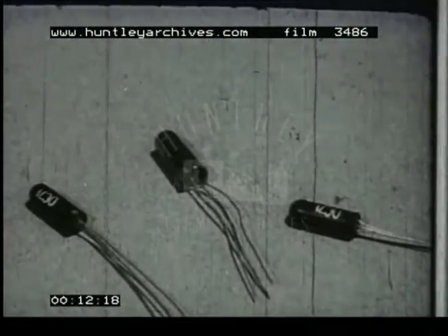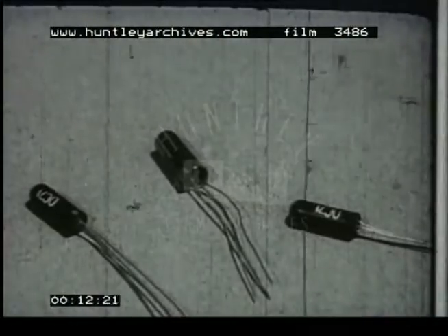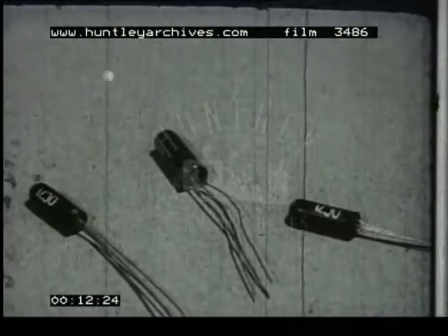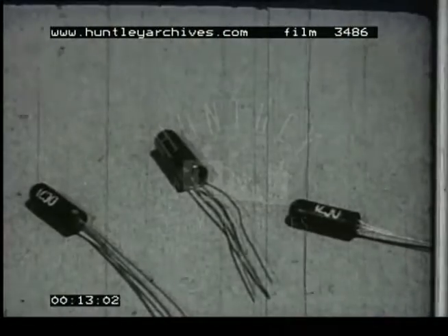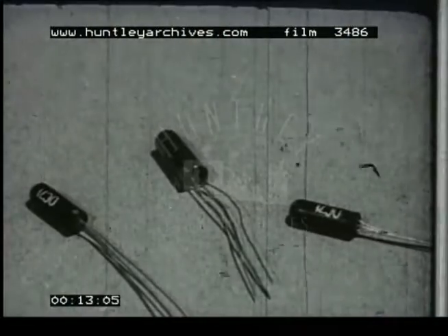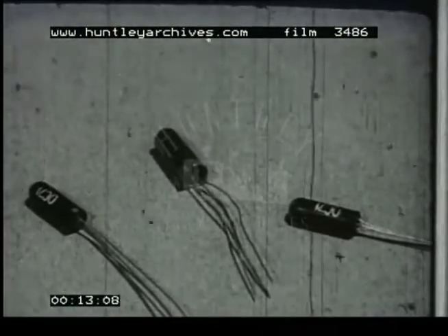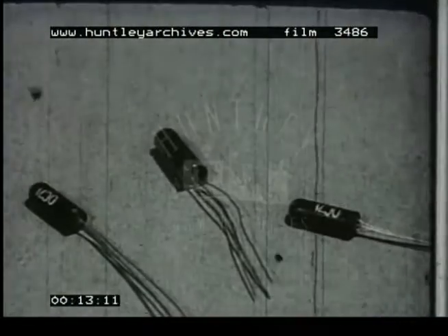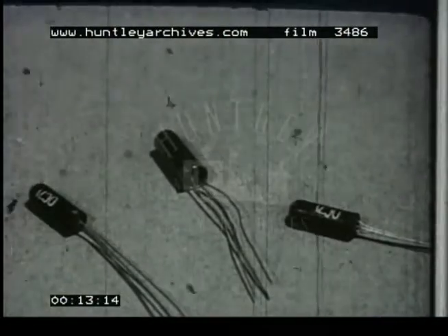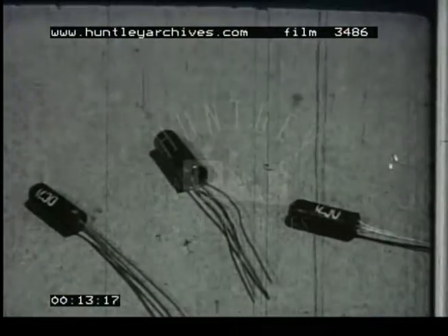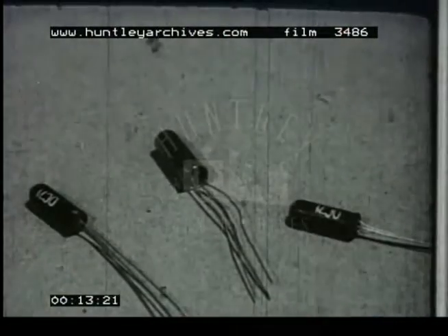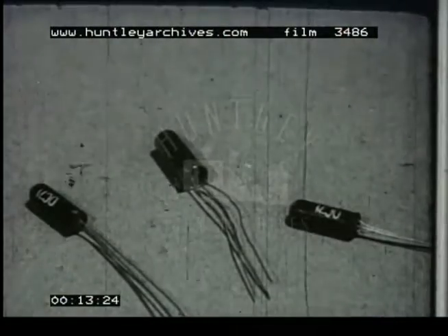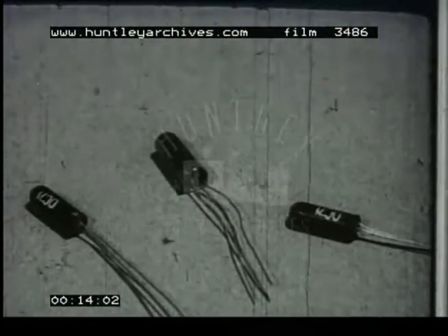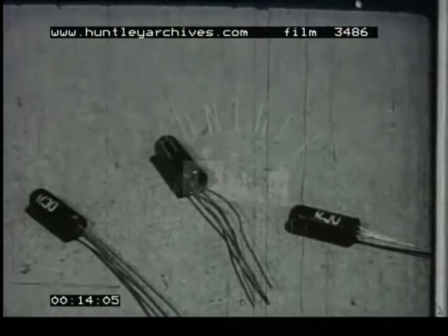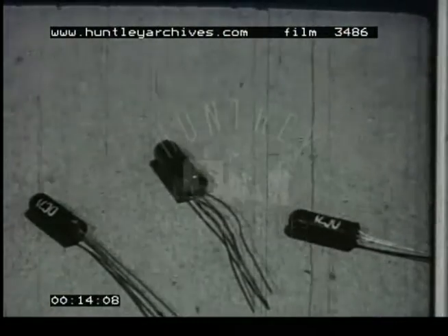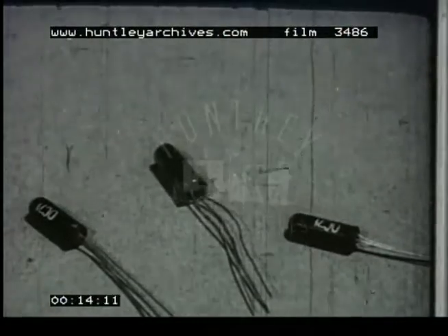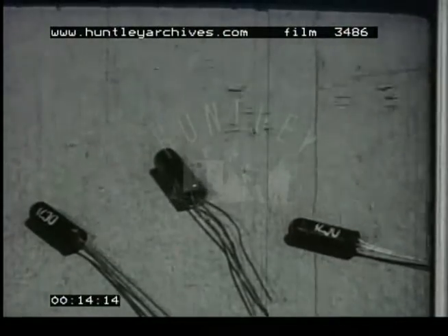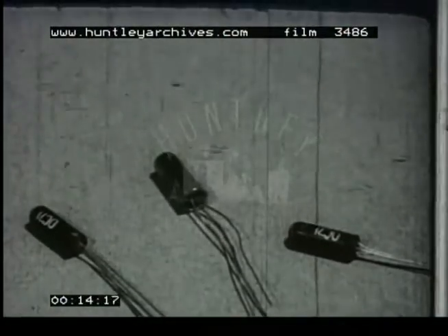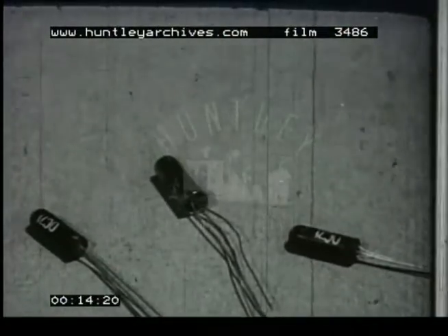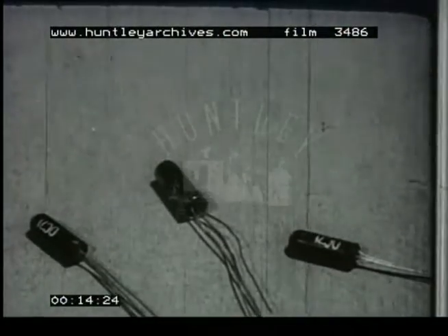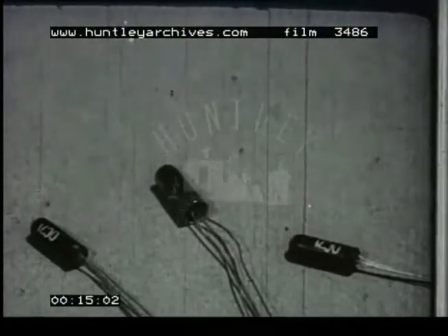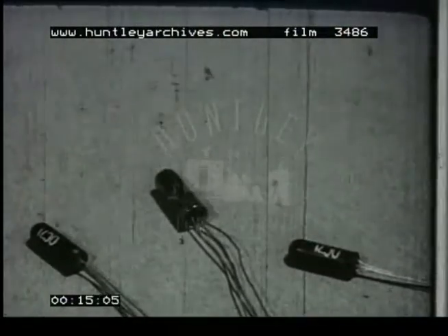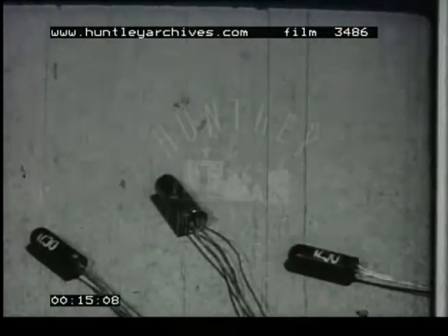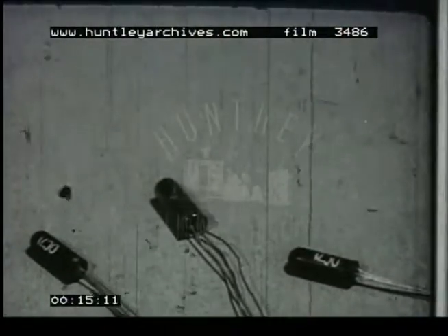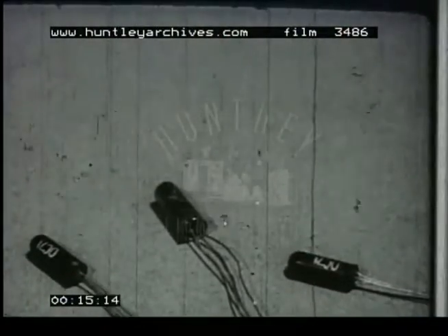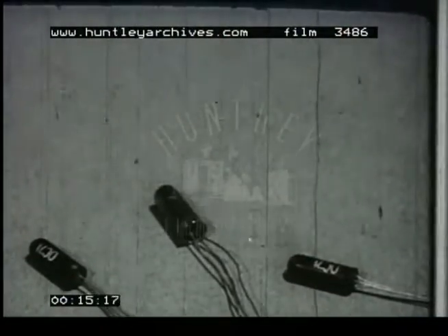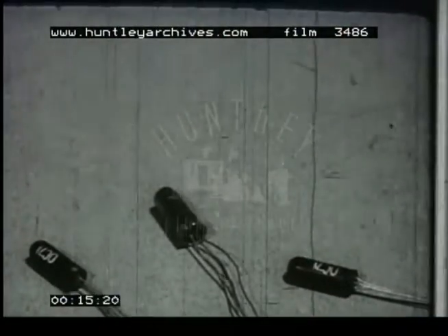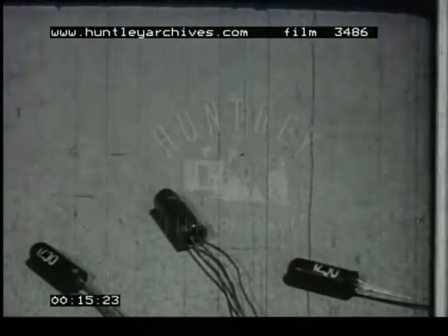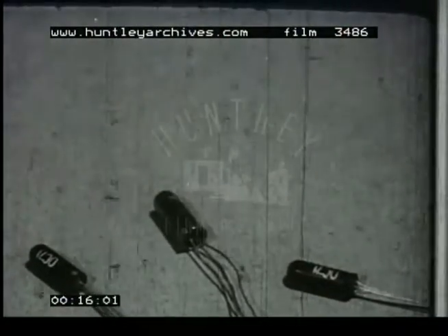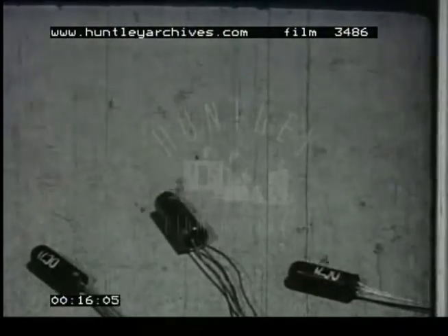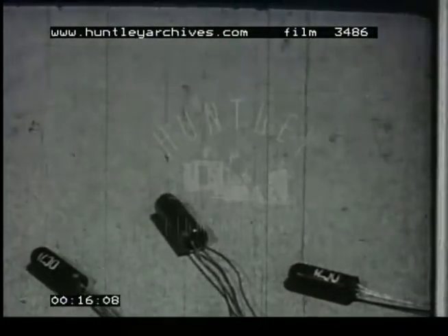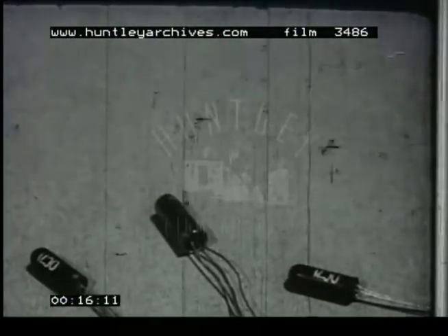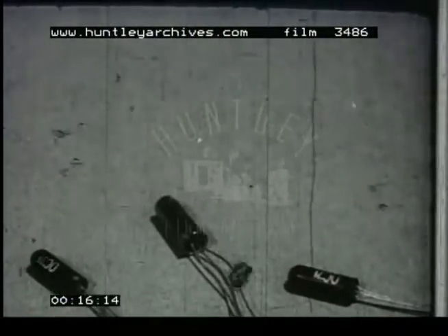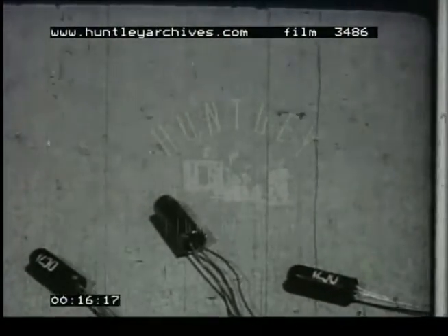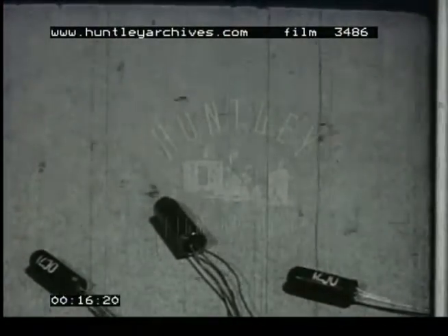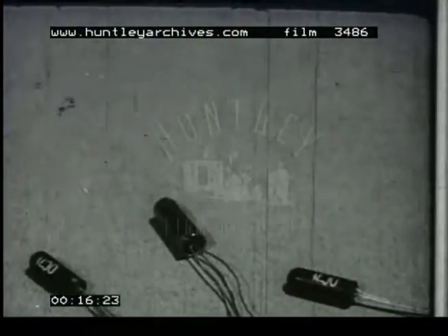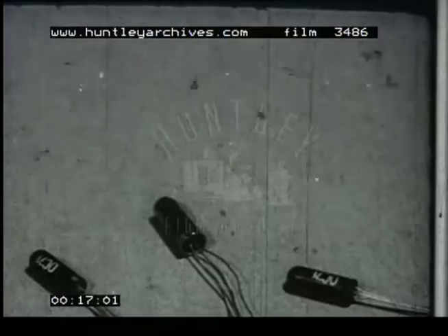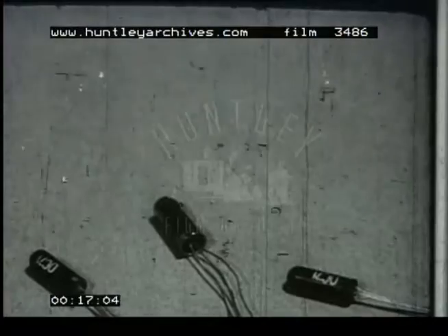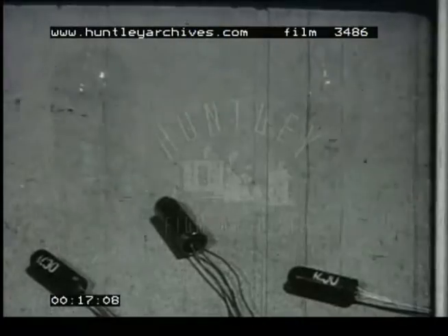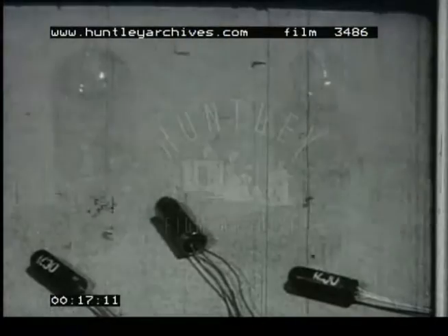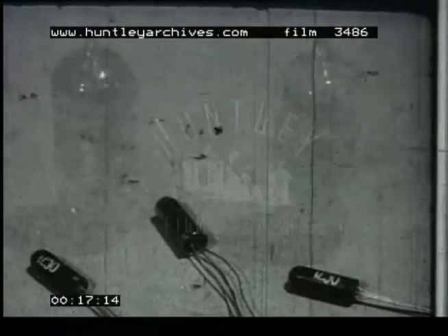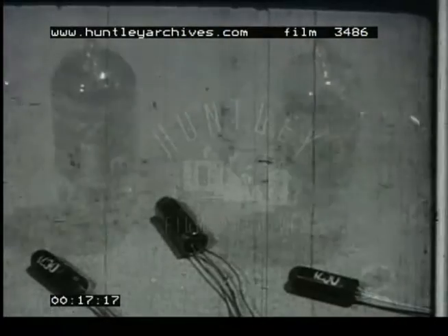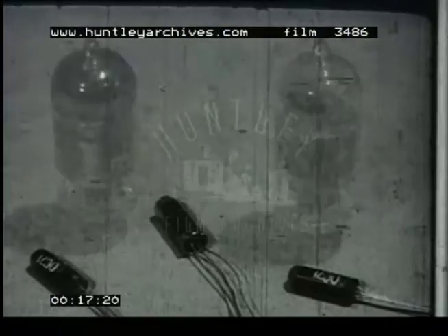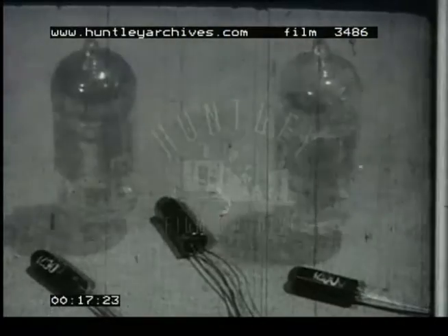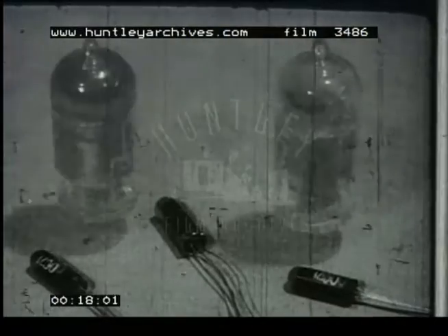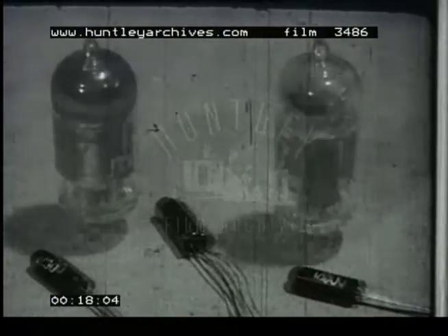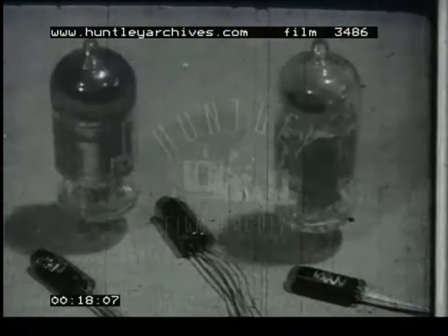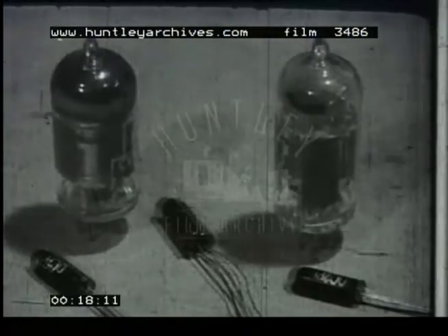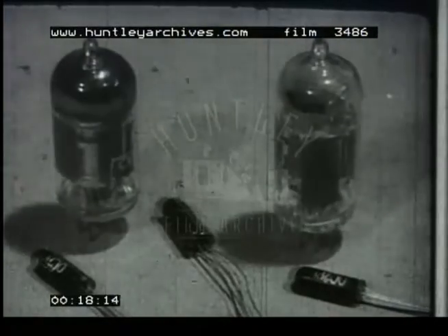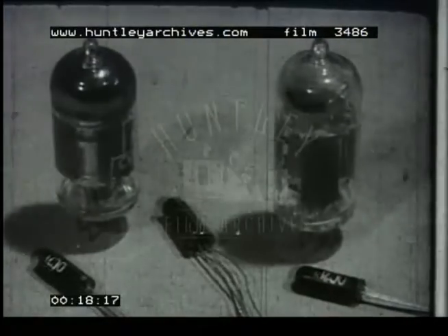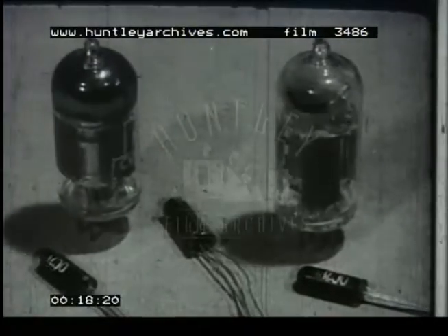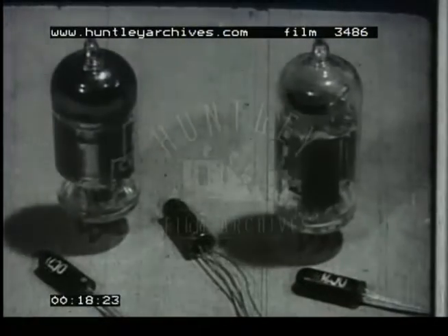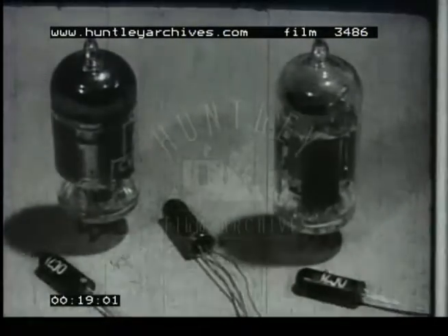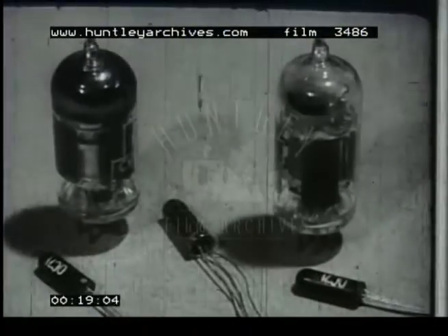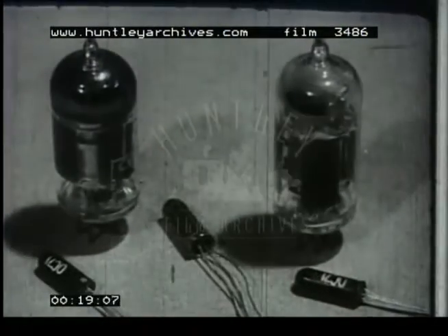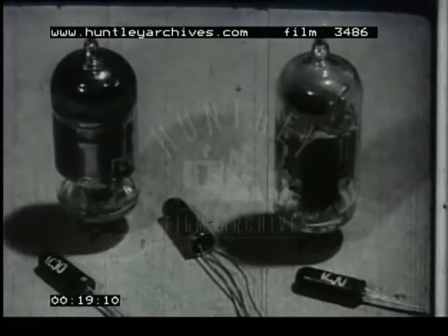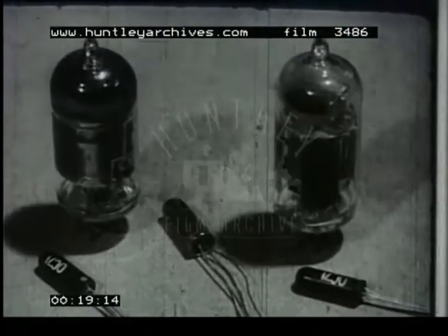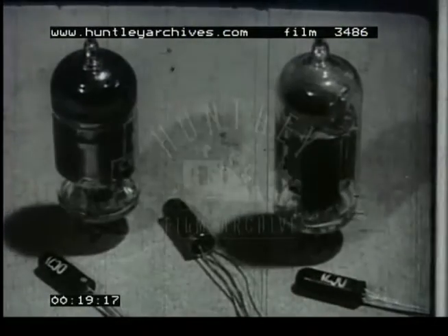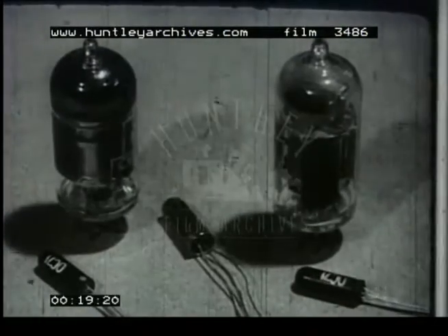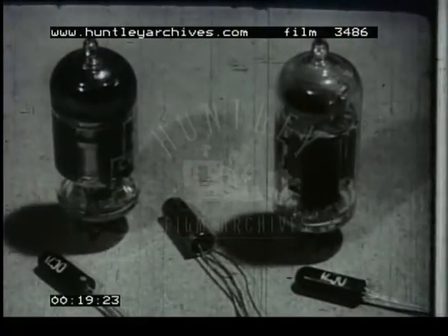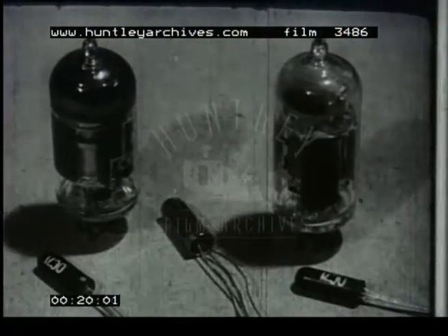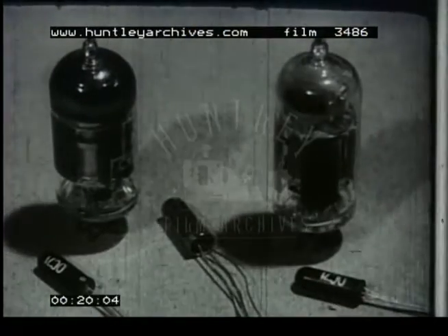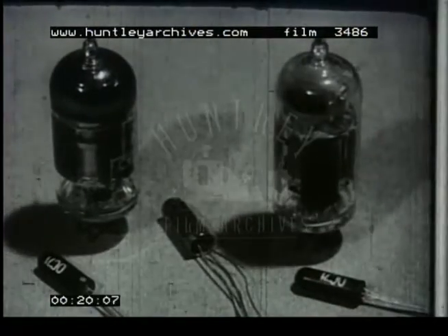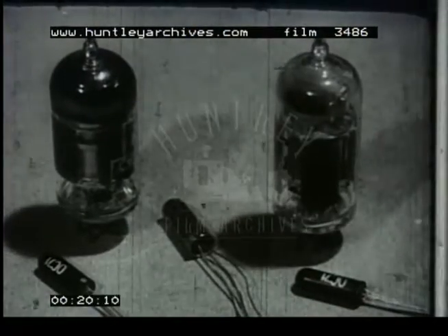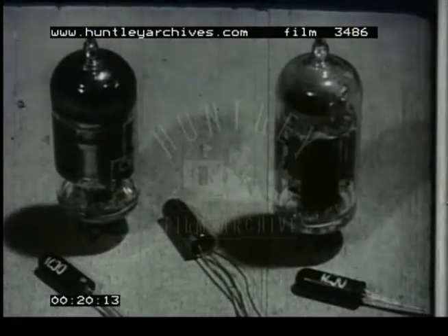Transistors have much the same function as radio valves, but they have the advantage of being very much smaller, and they work with very low voltages.